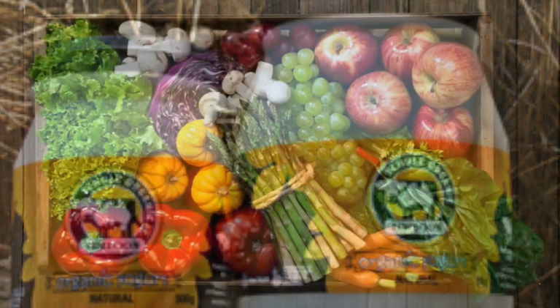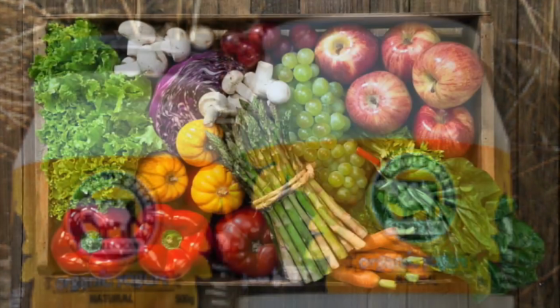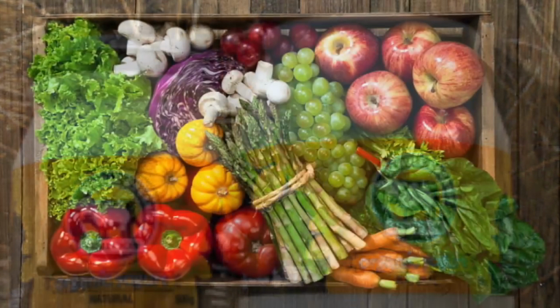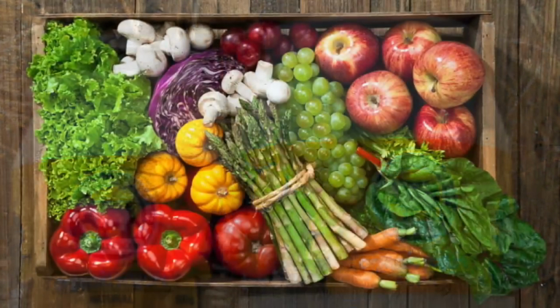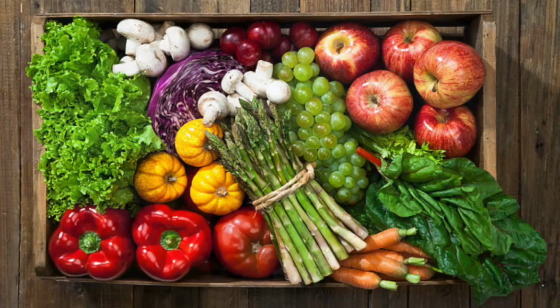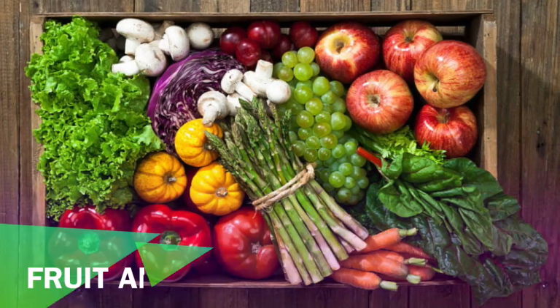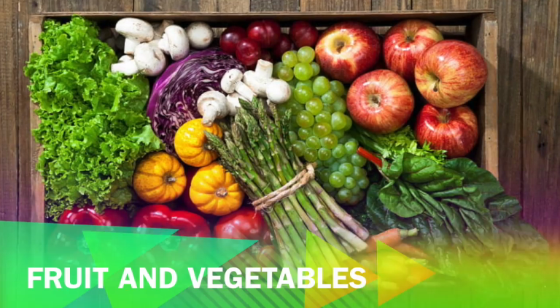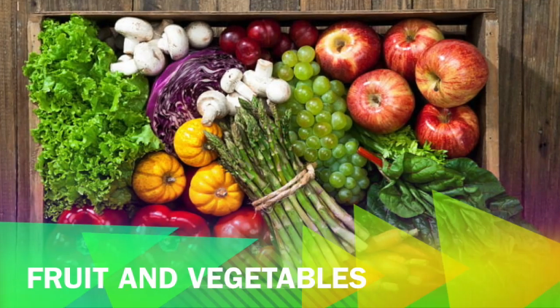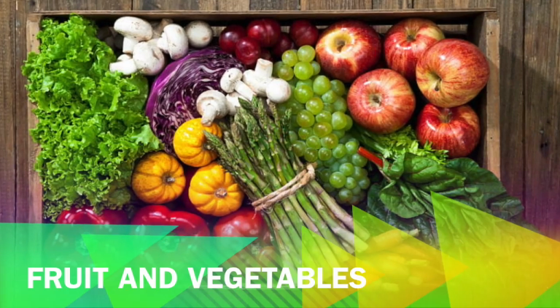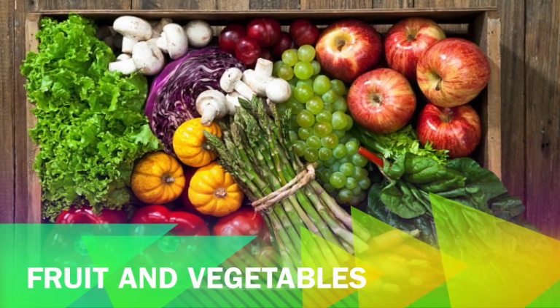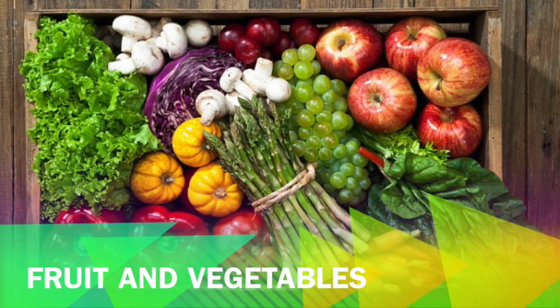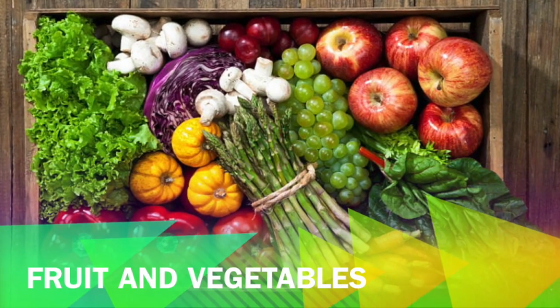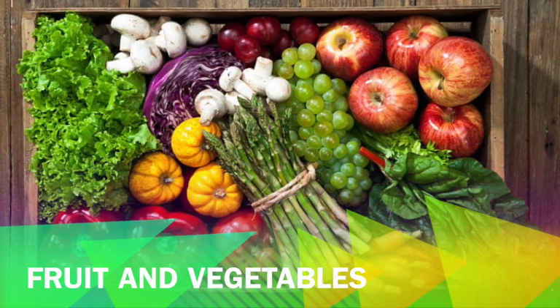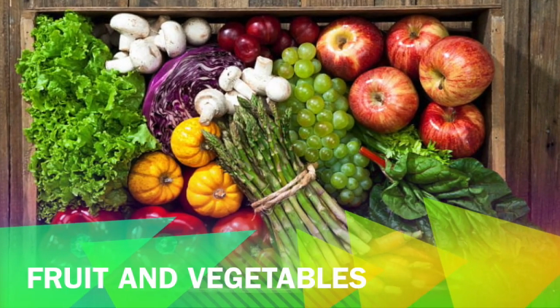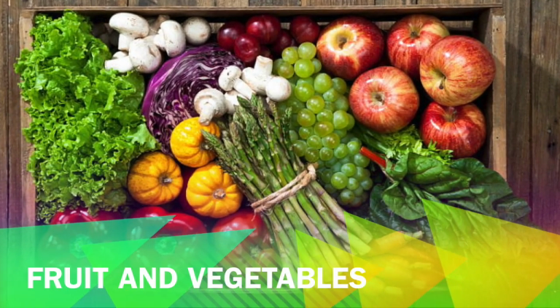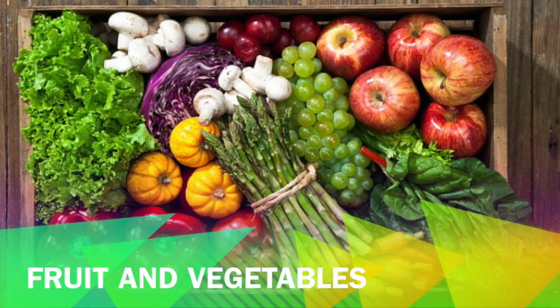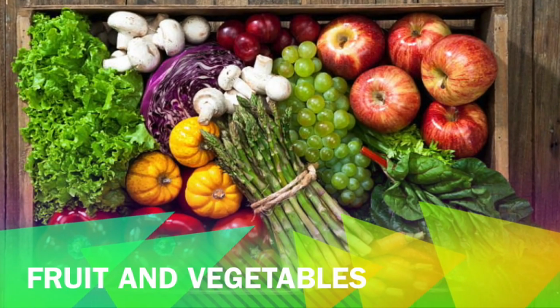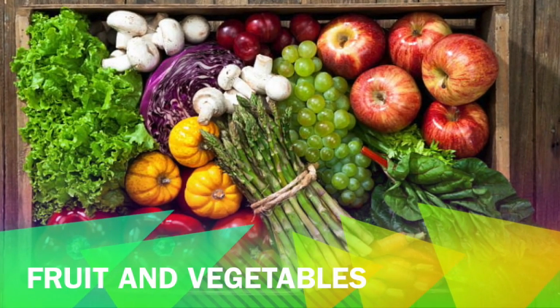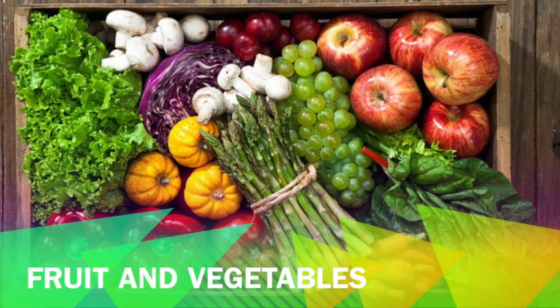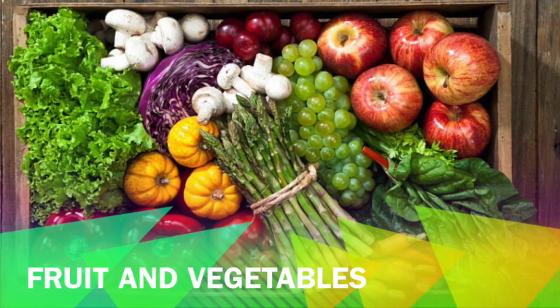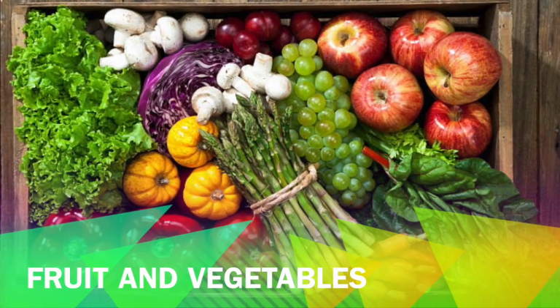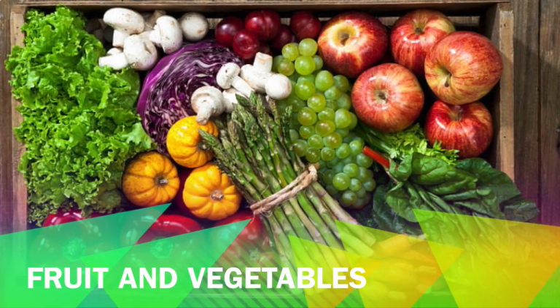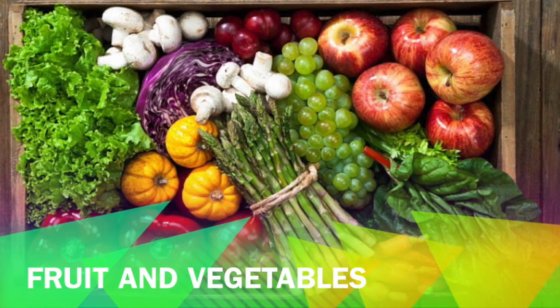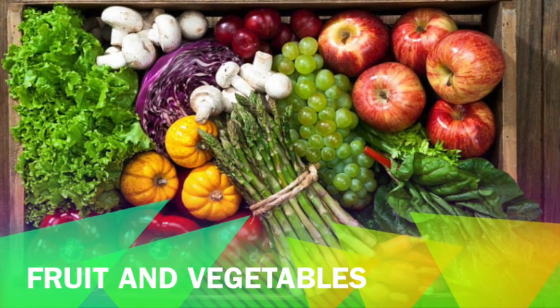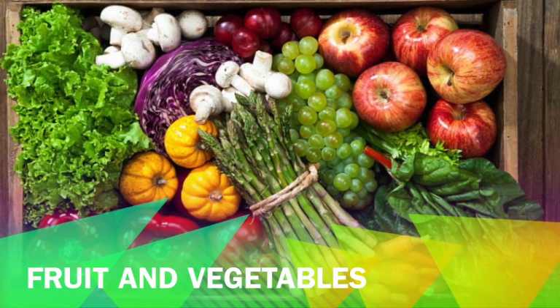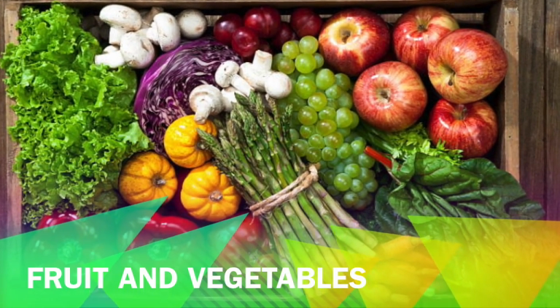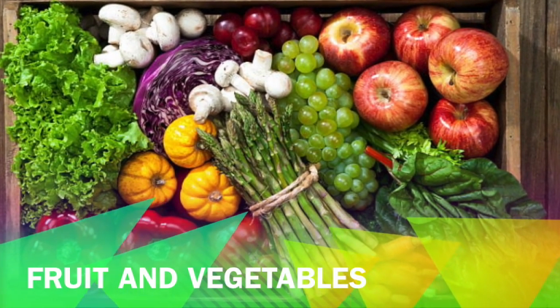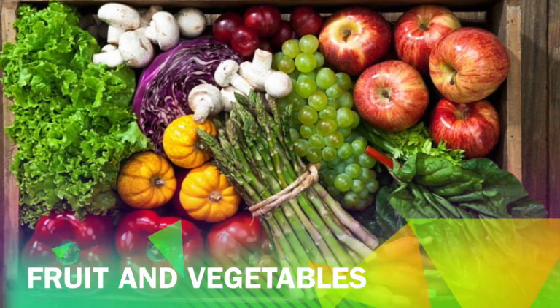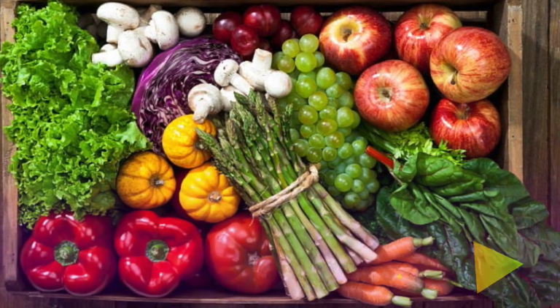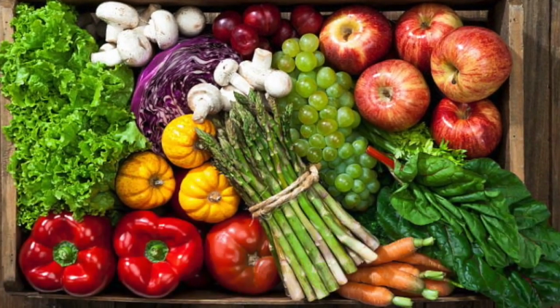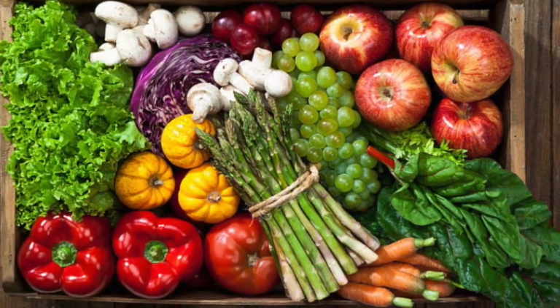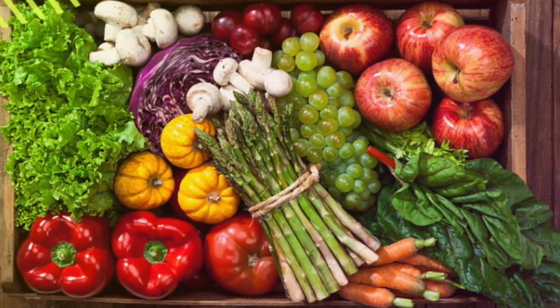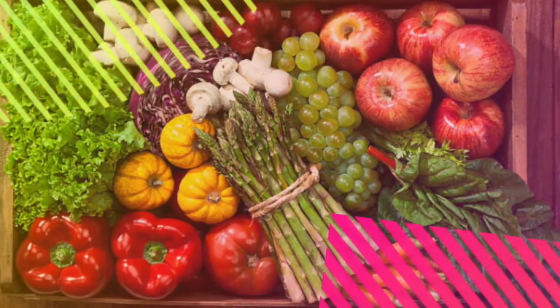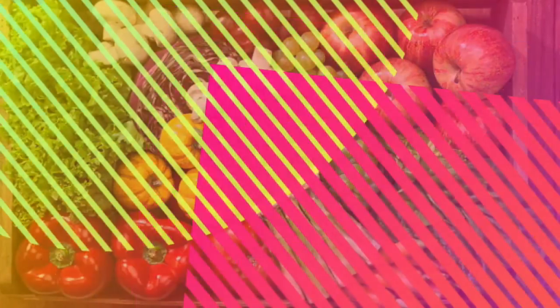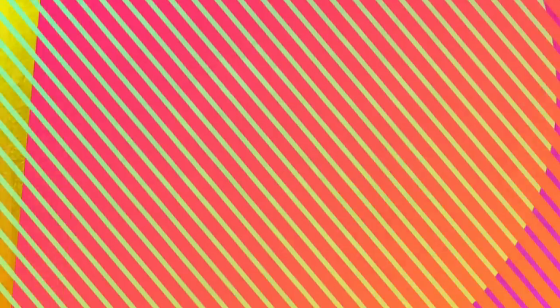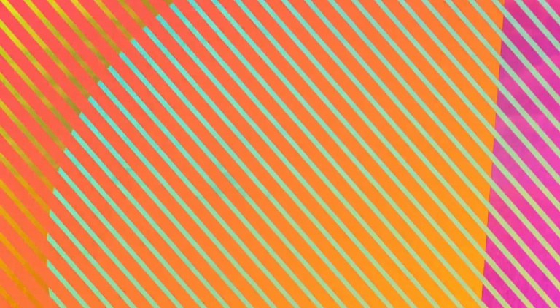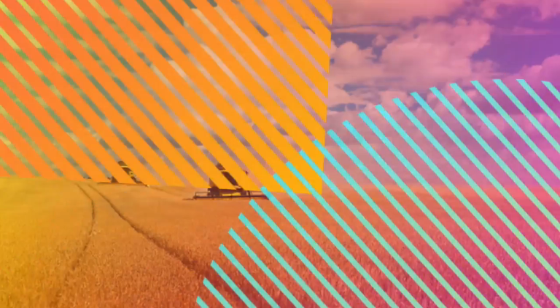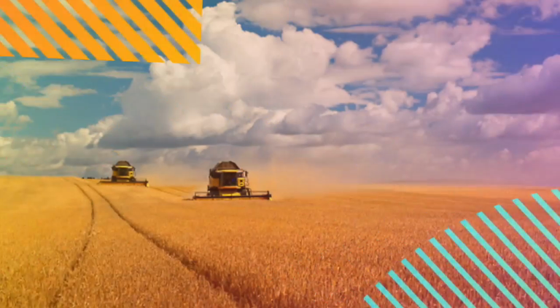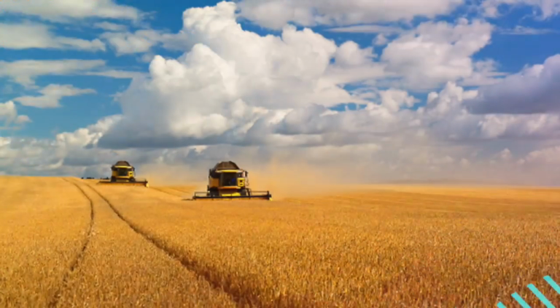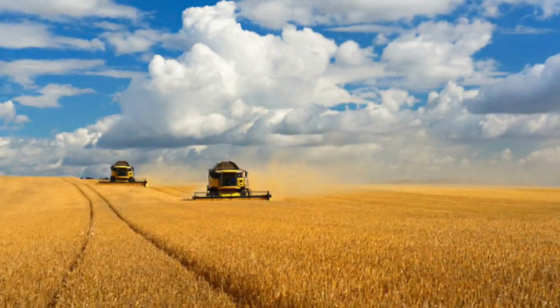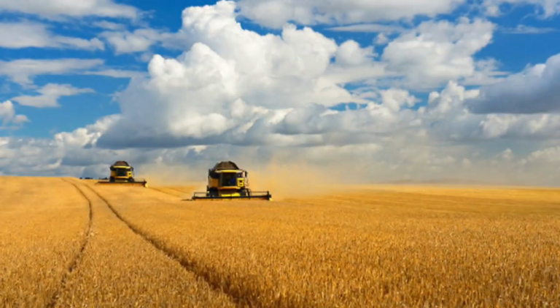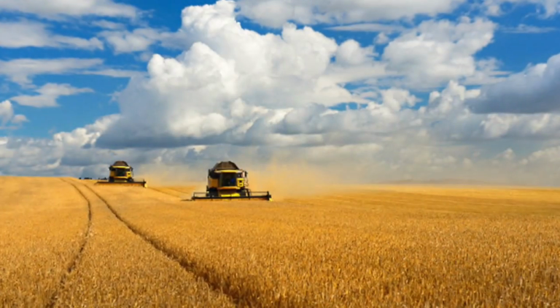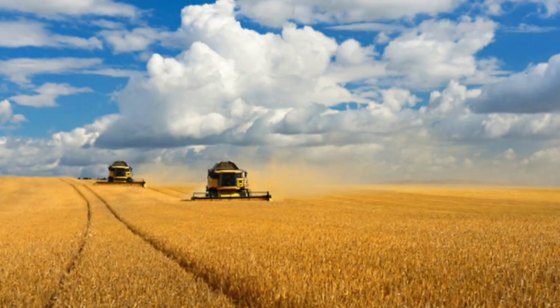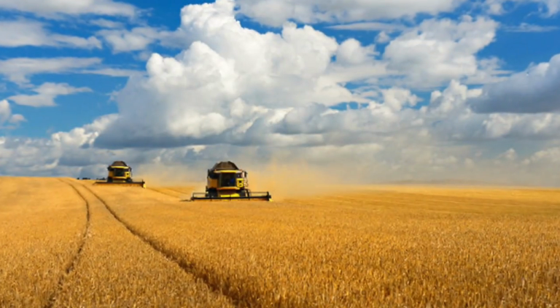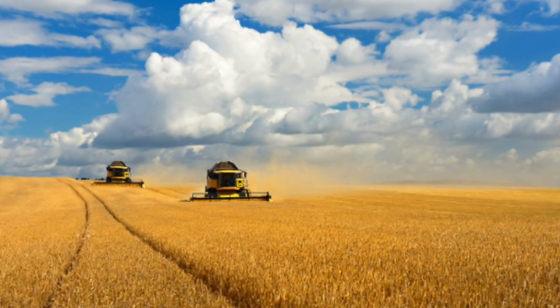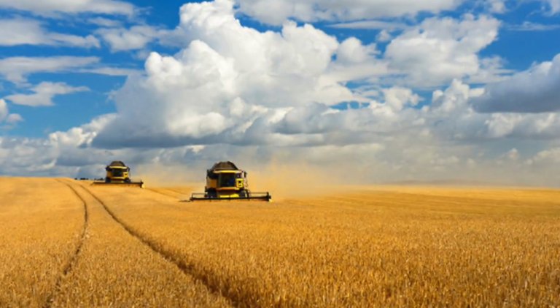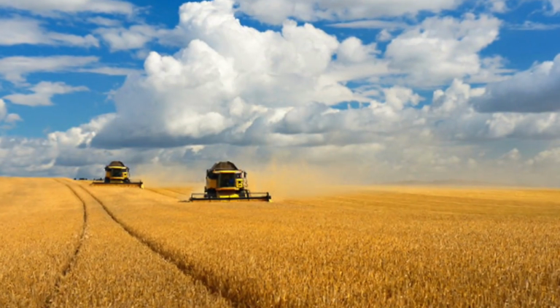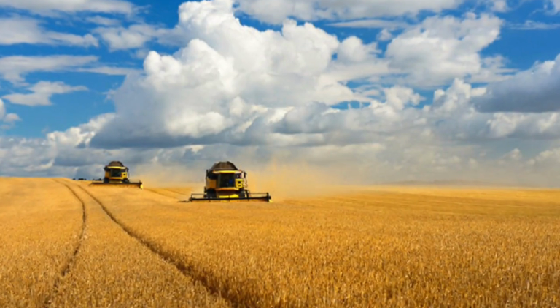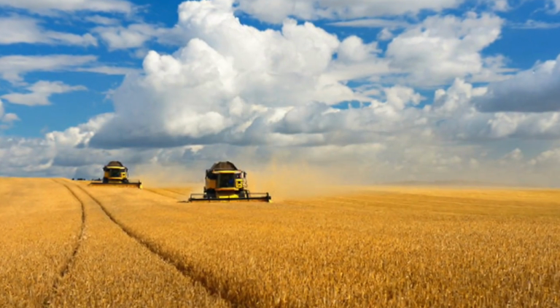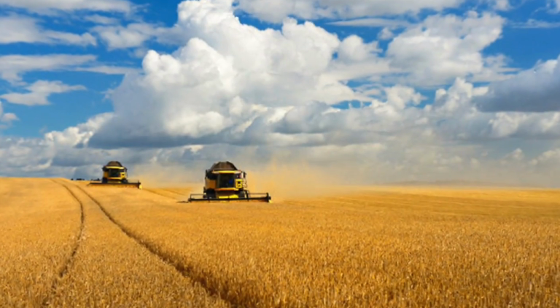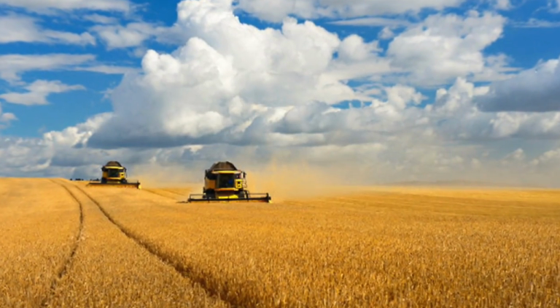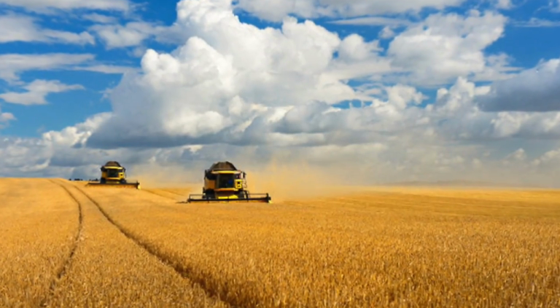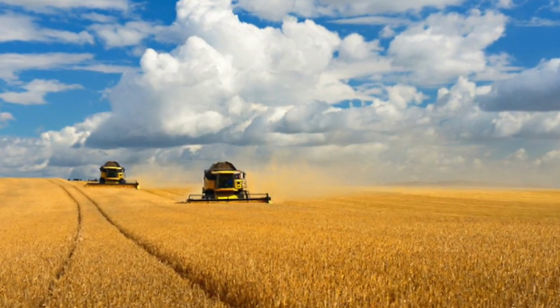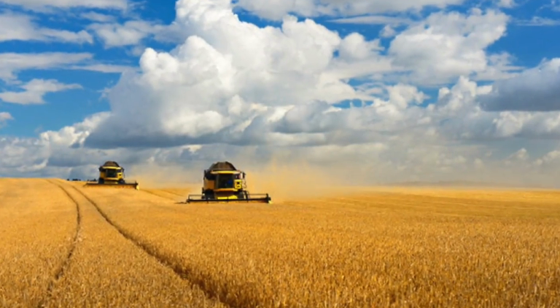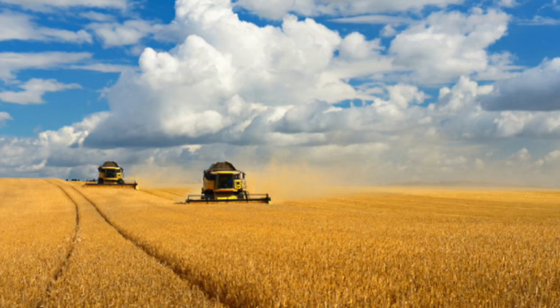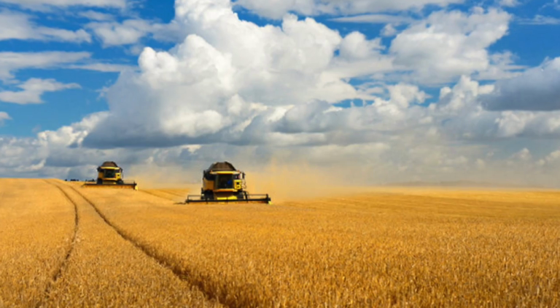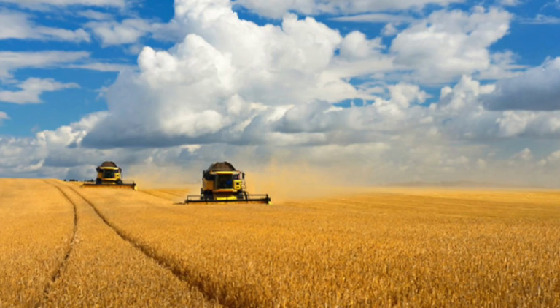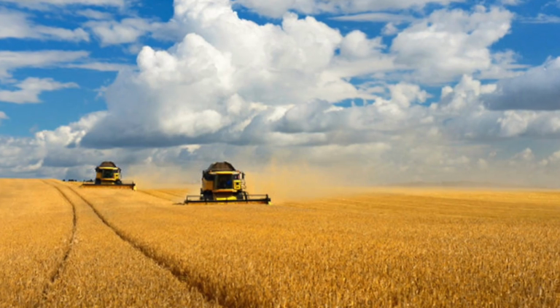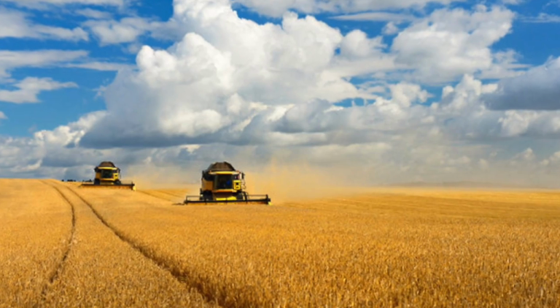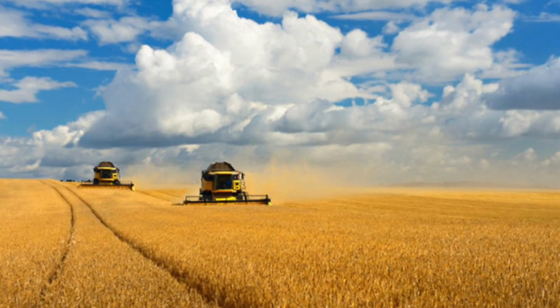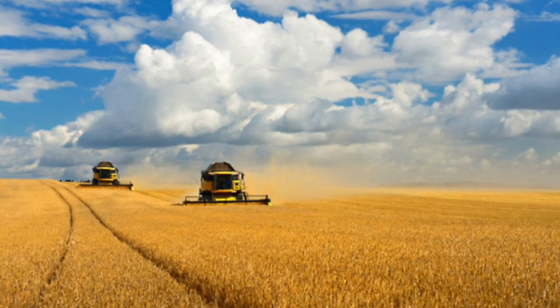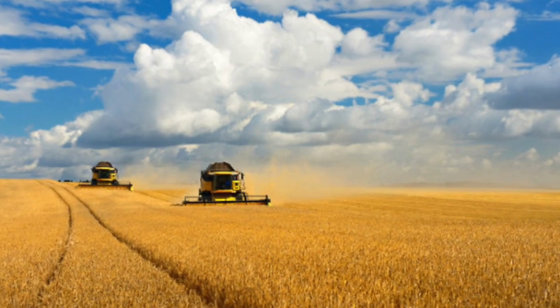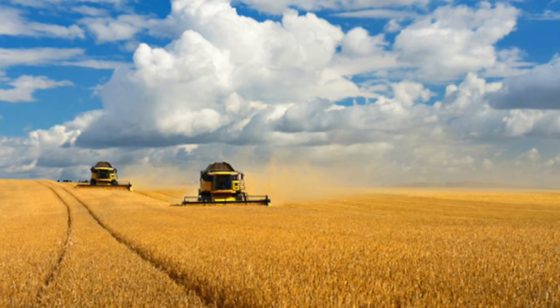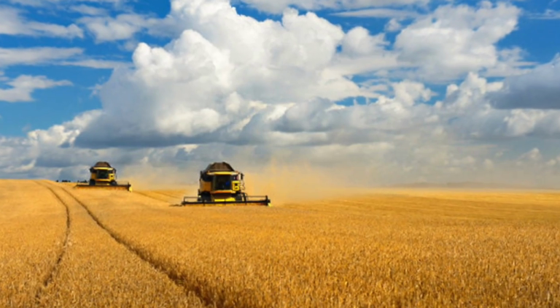What about fruit and vegetables? How do they get to the supermarket? Most of the food we eat comes from farms.